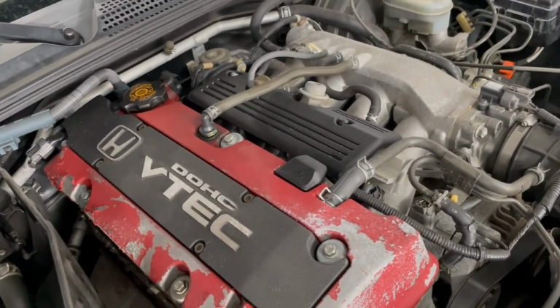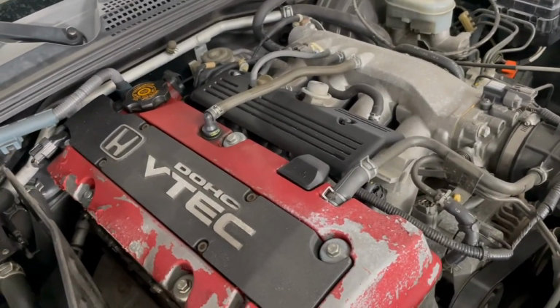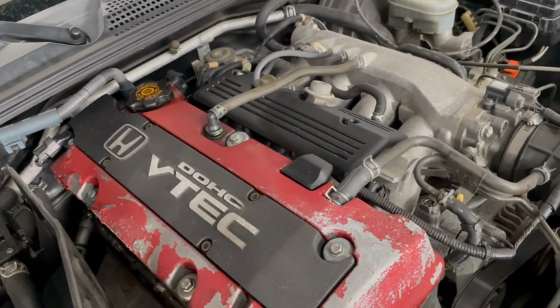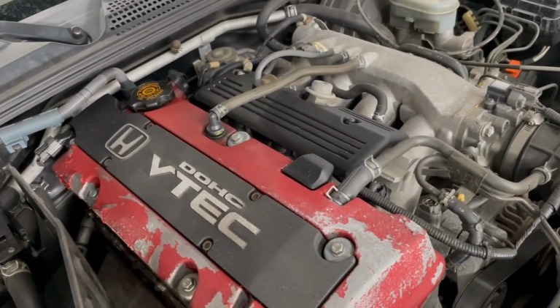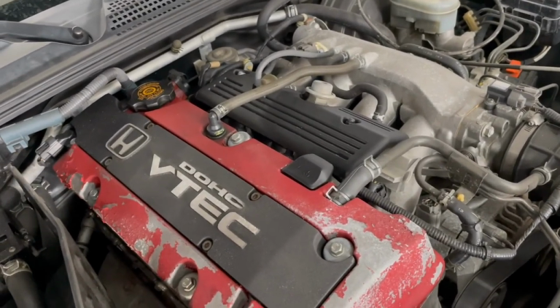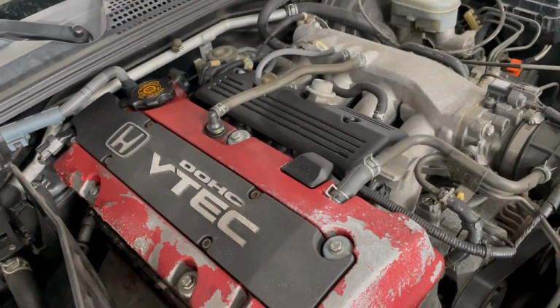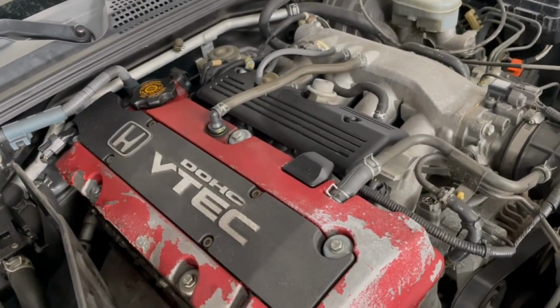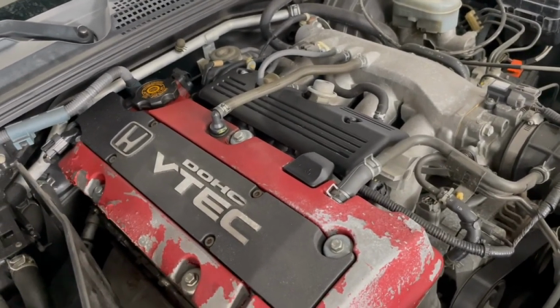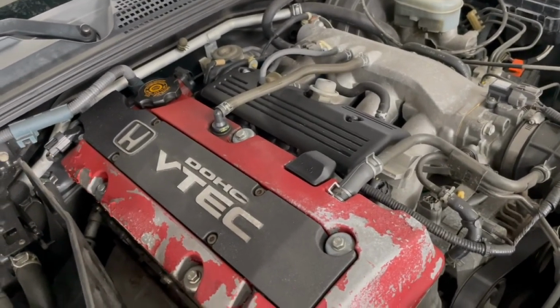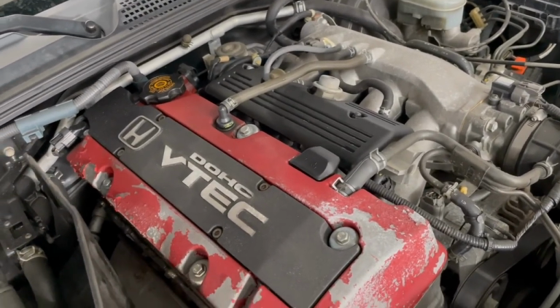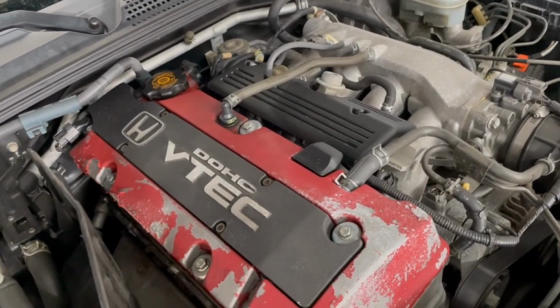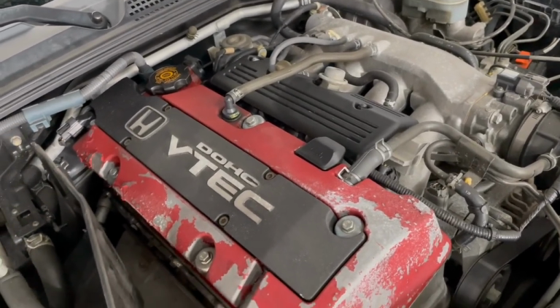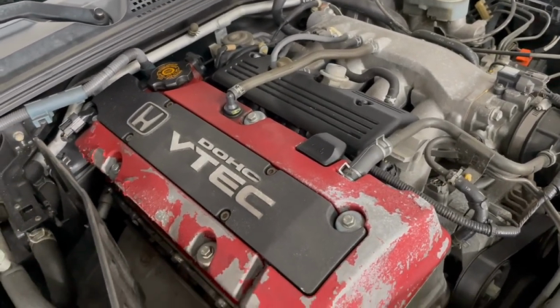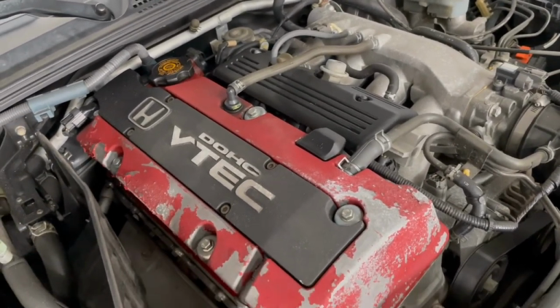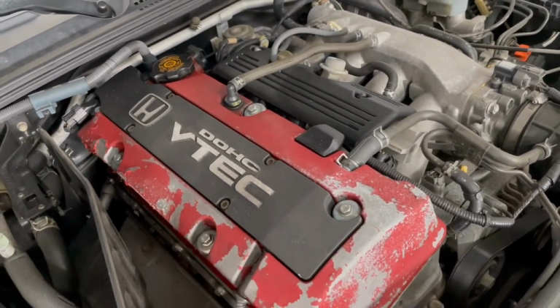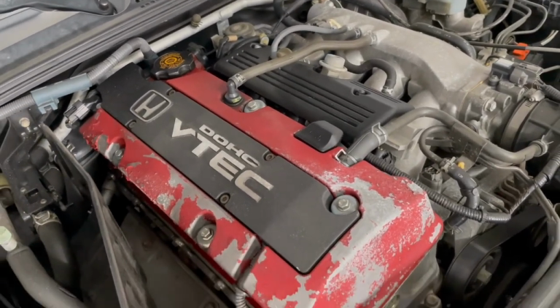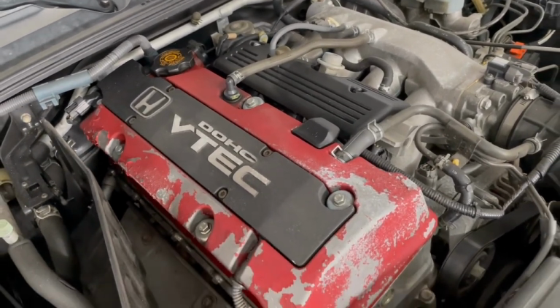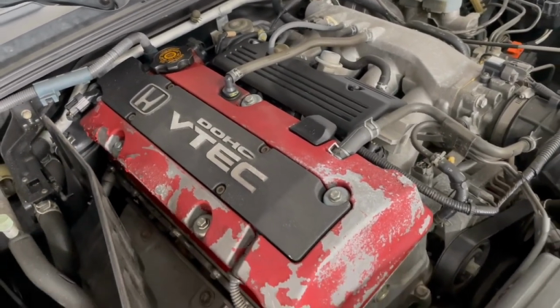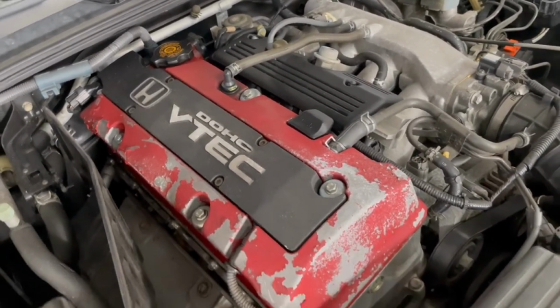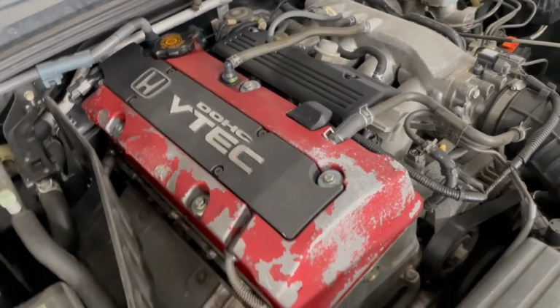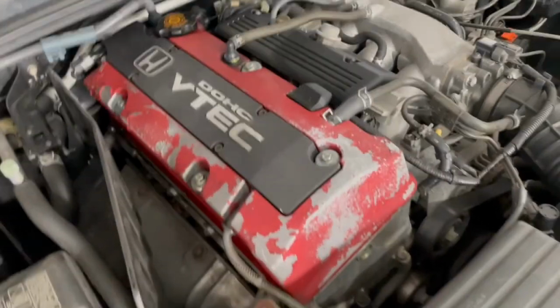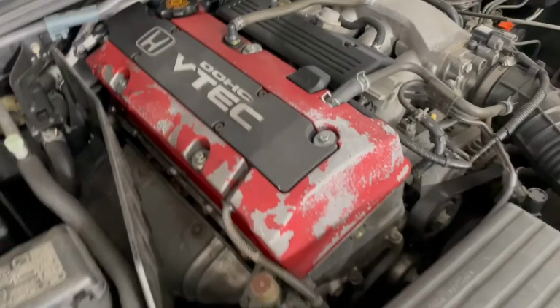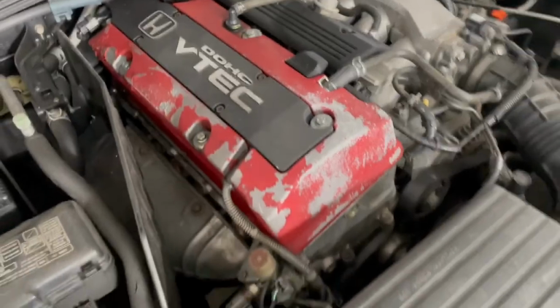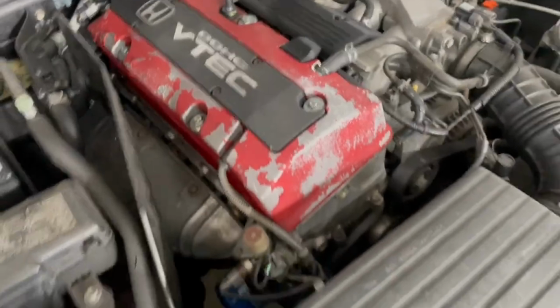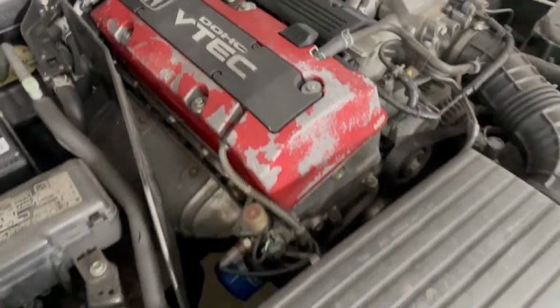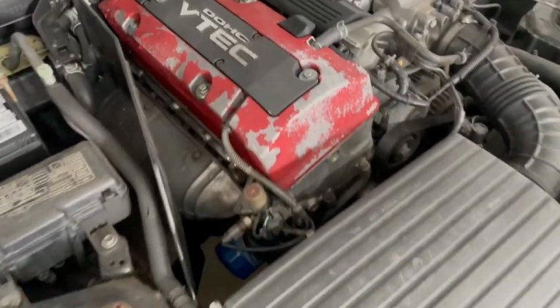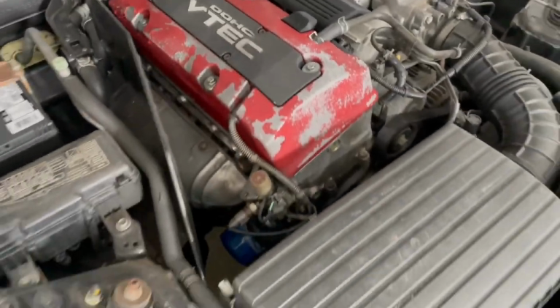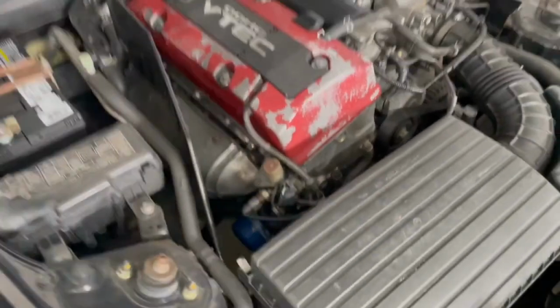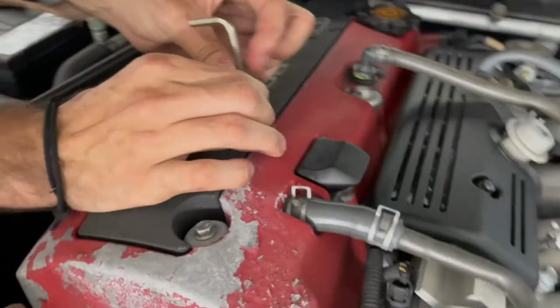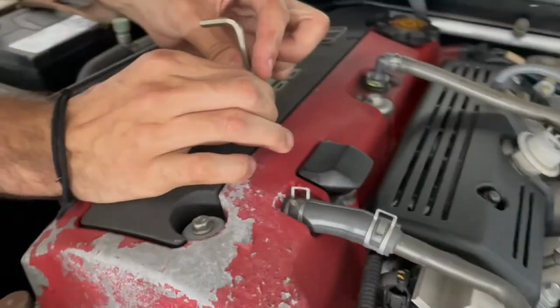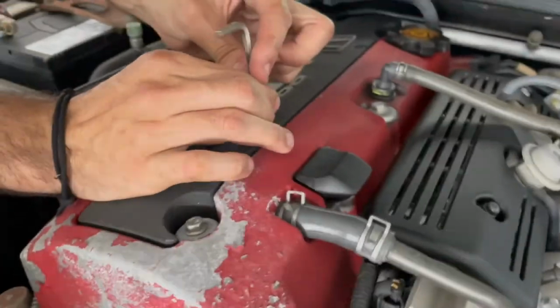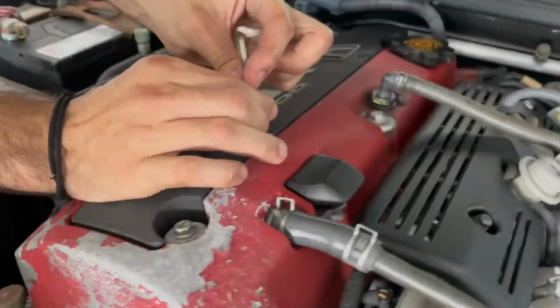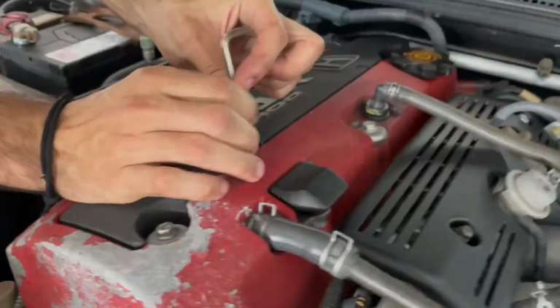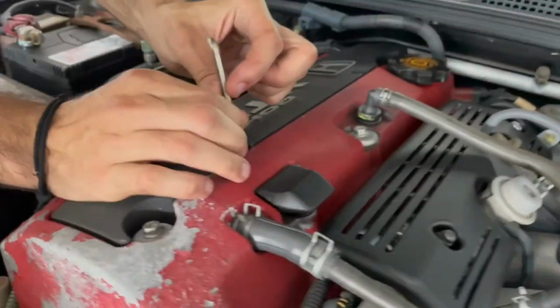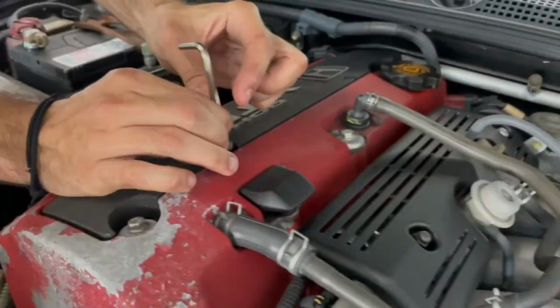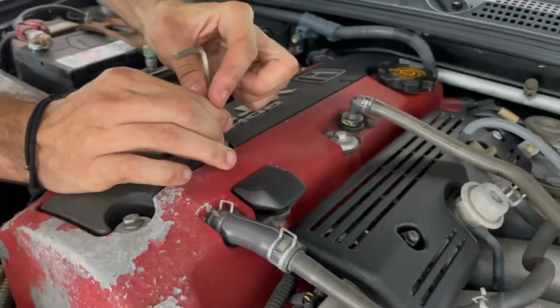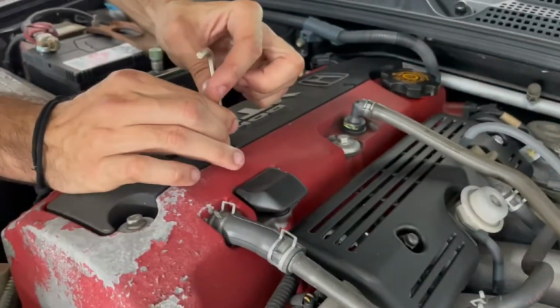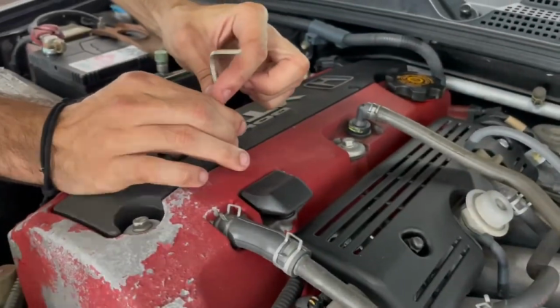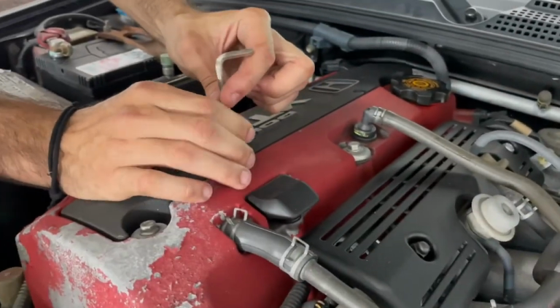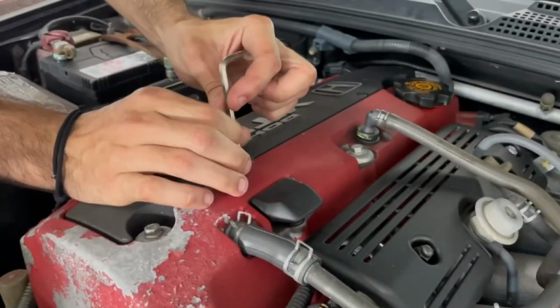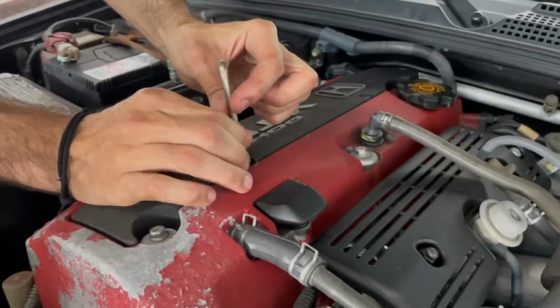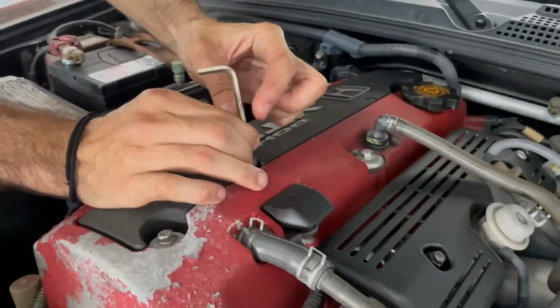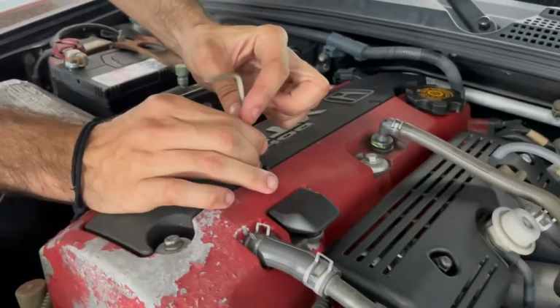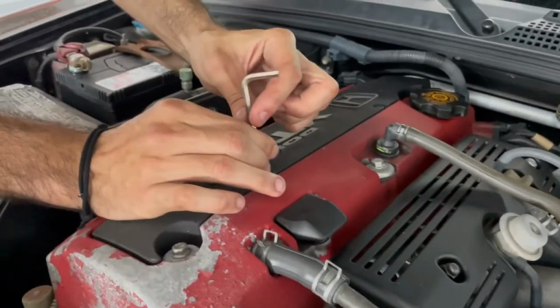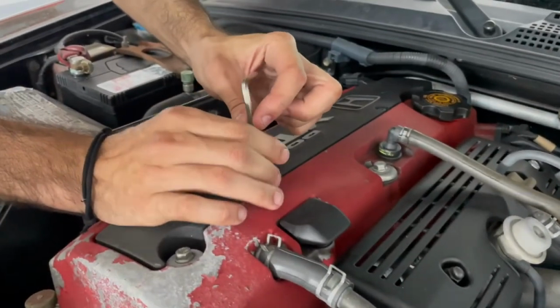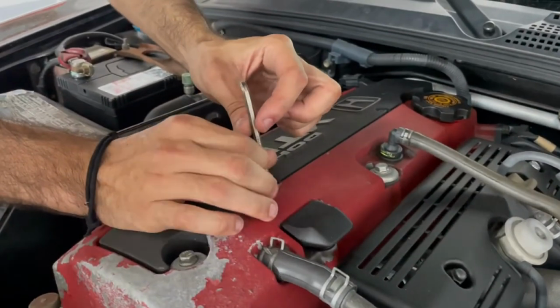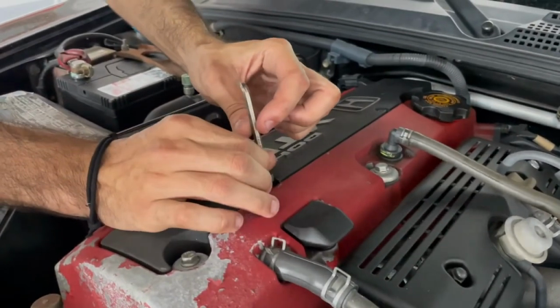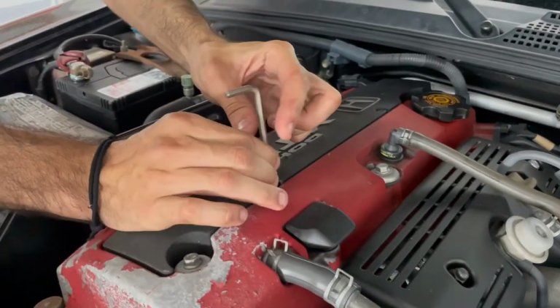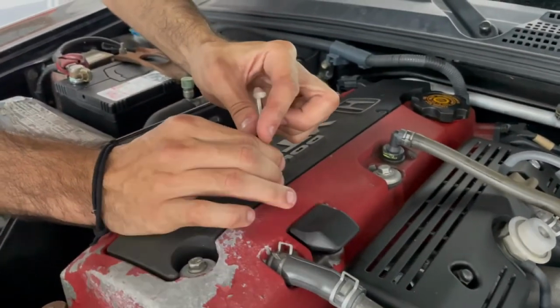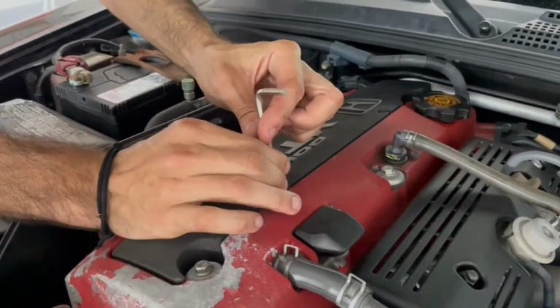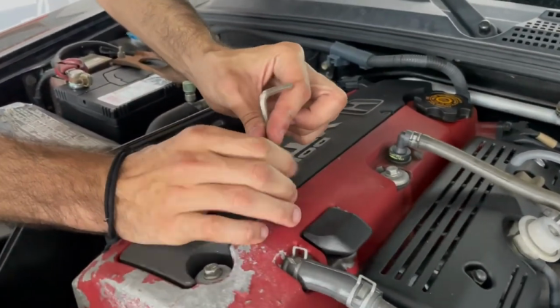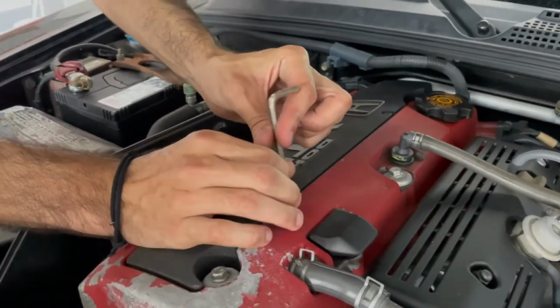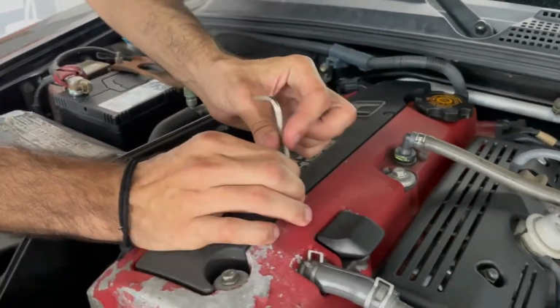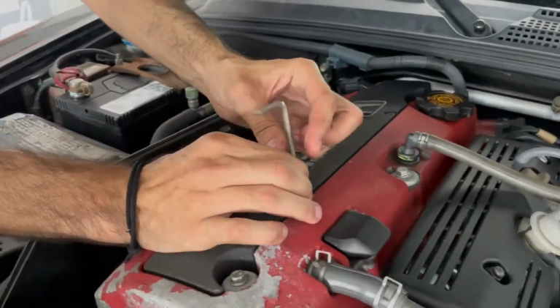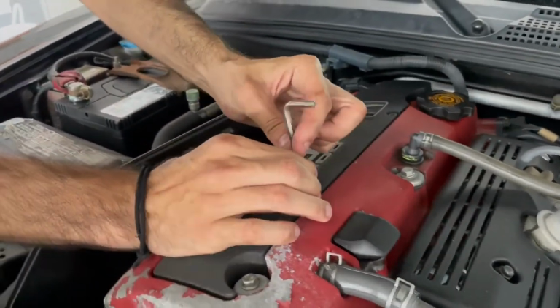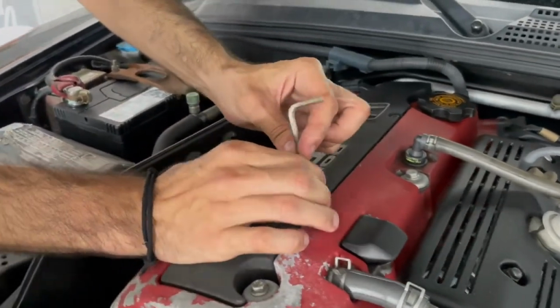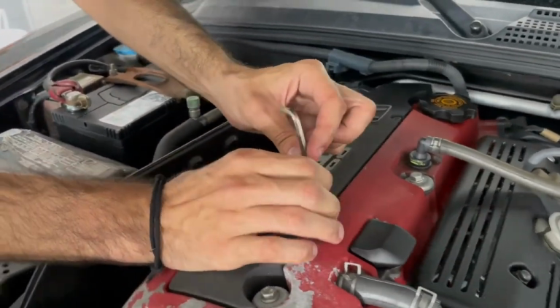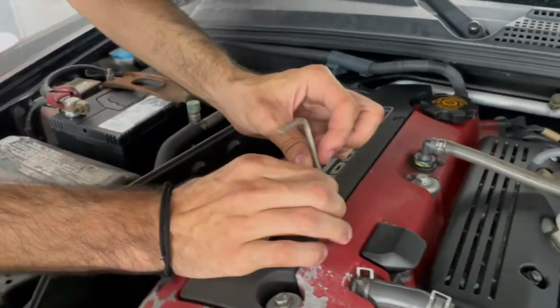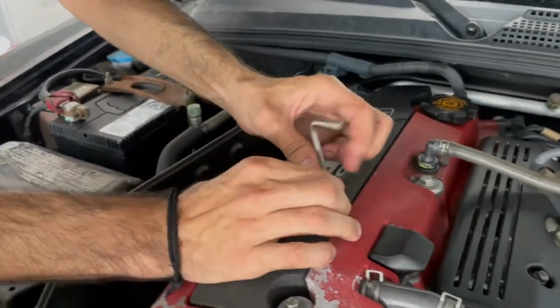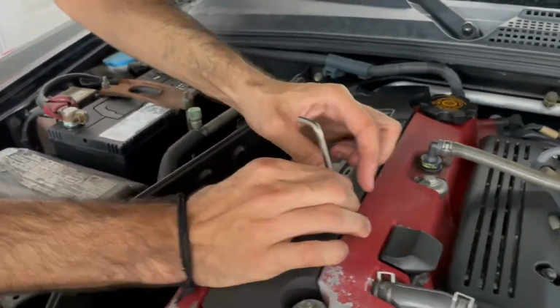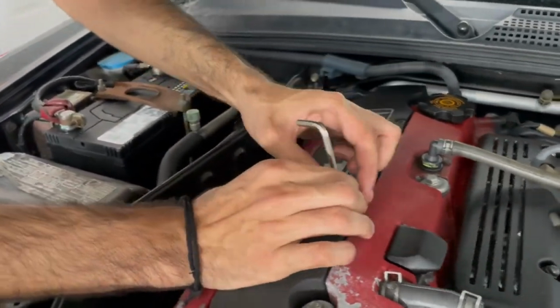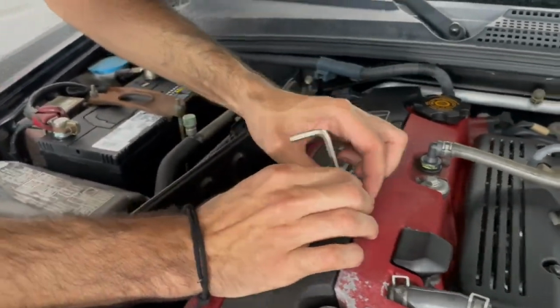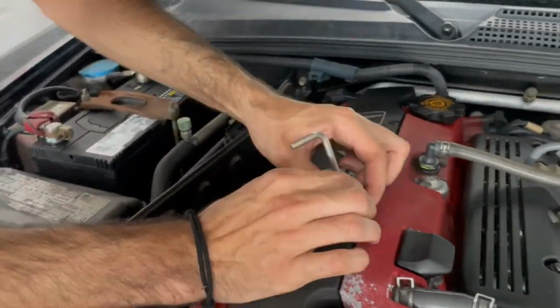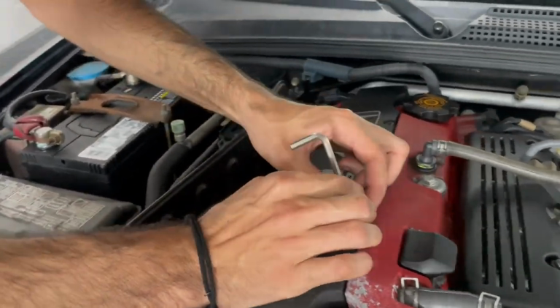Some hoses and connectors to take off as well, and that's about it.